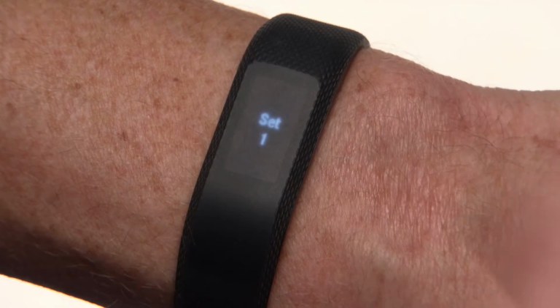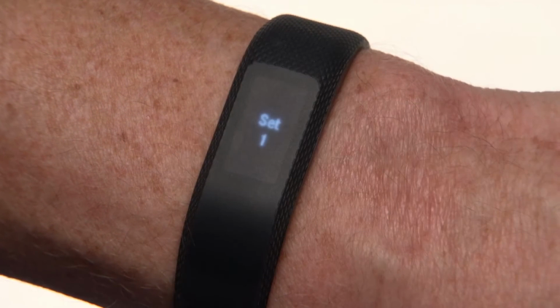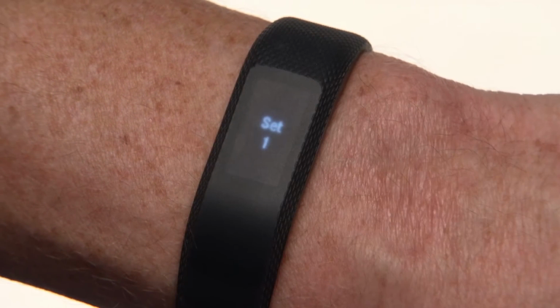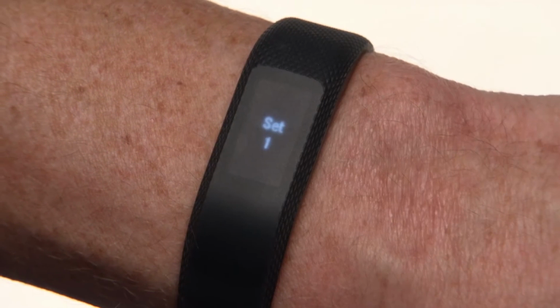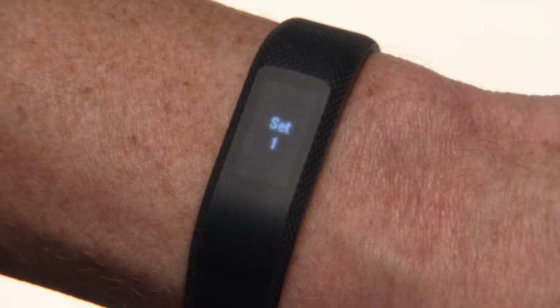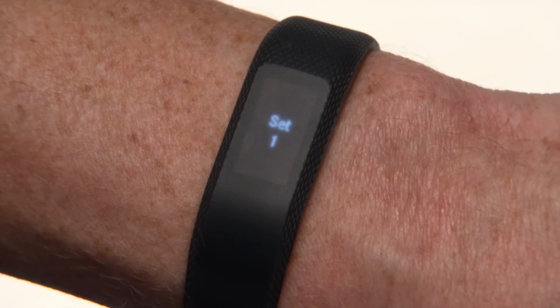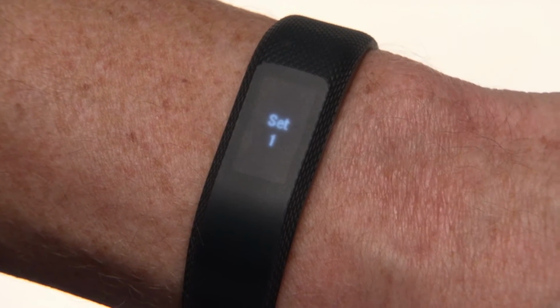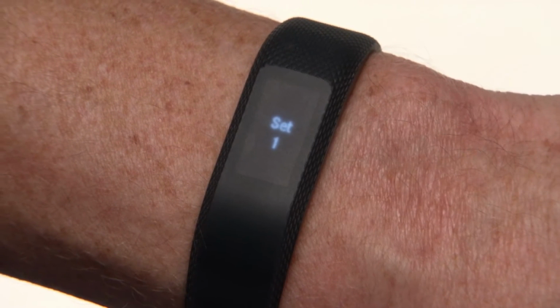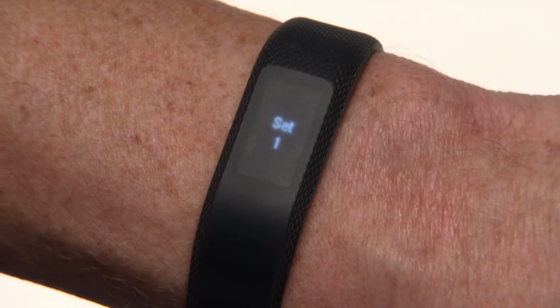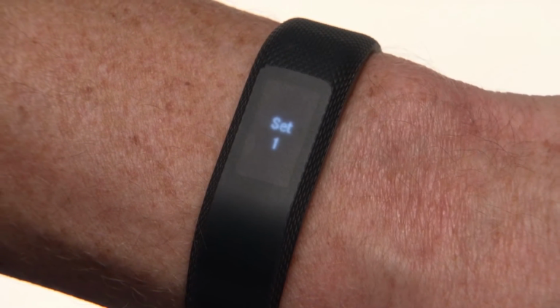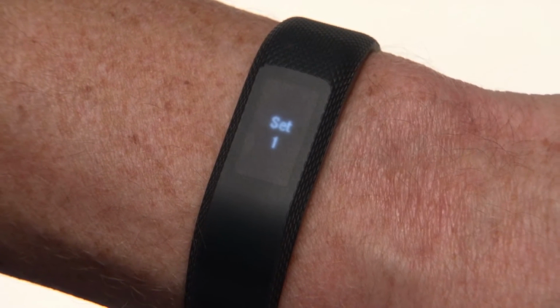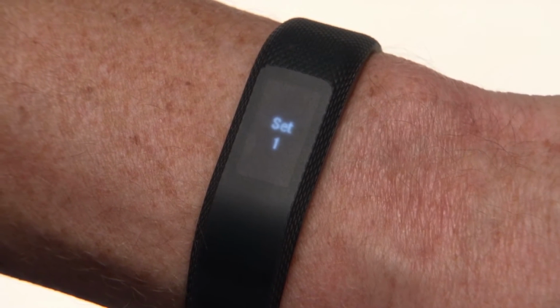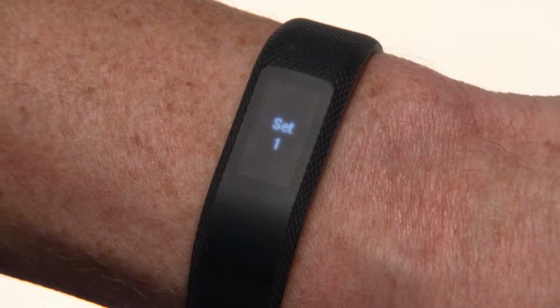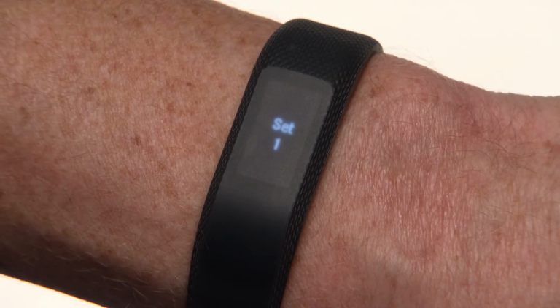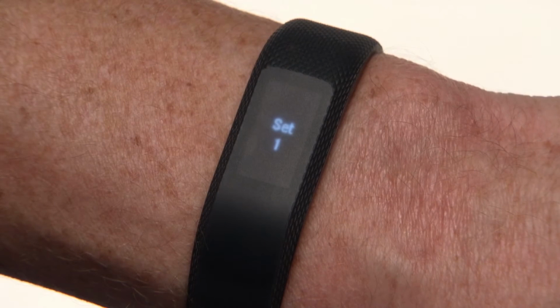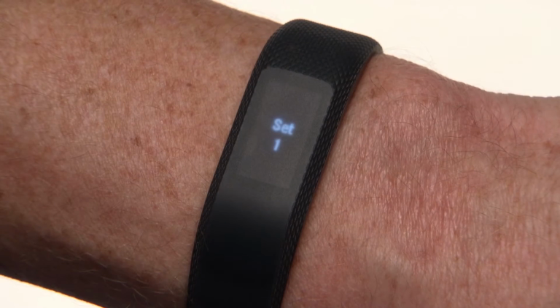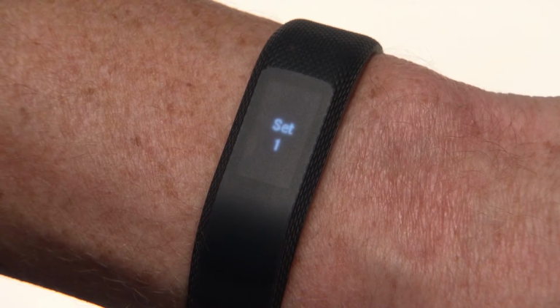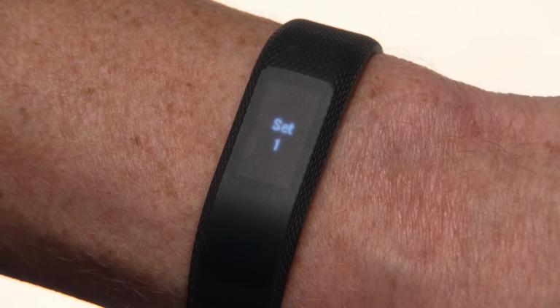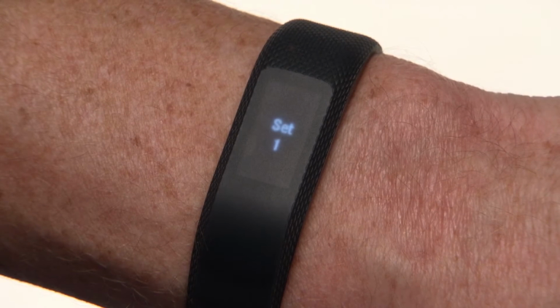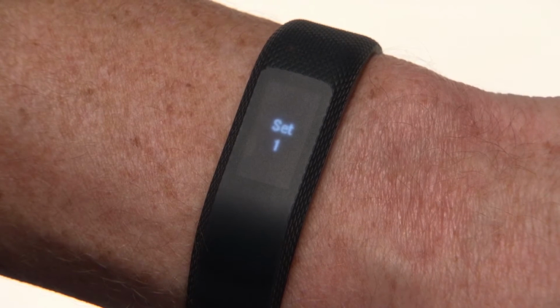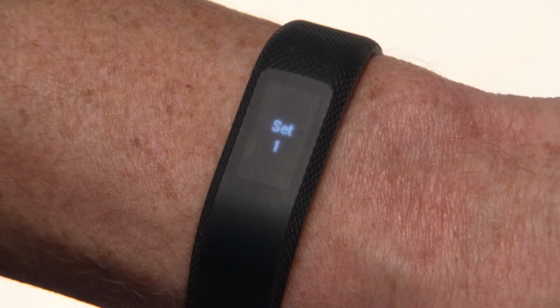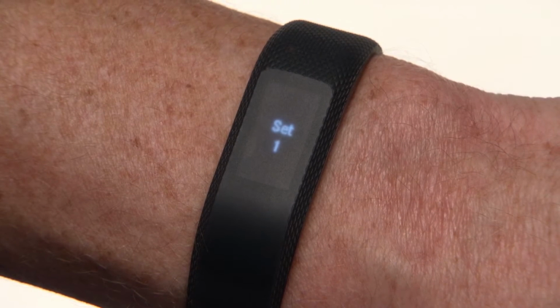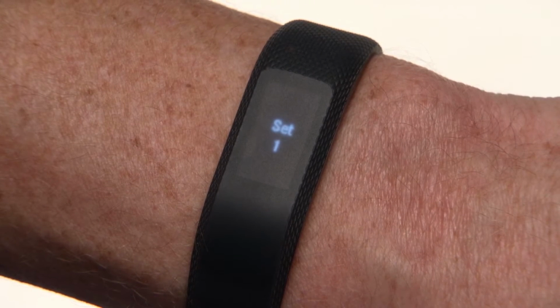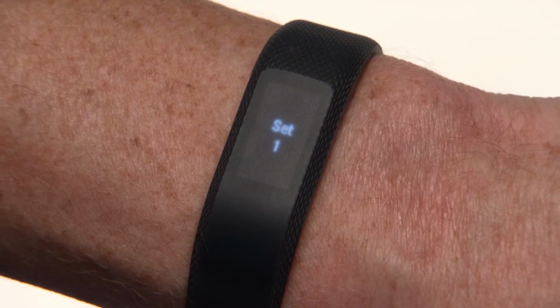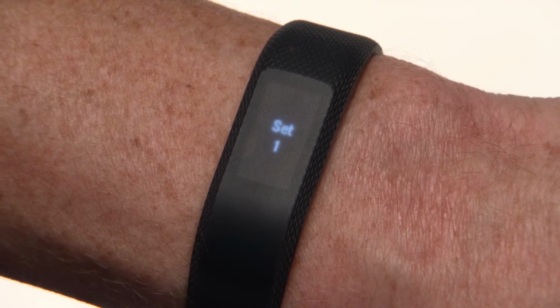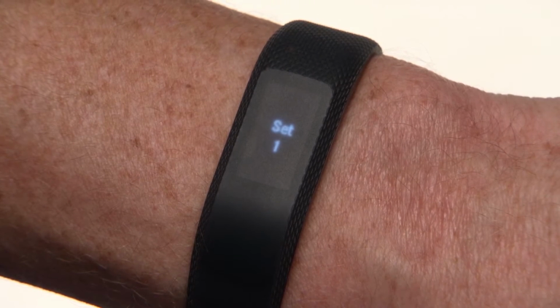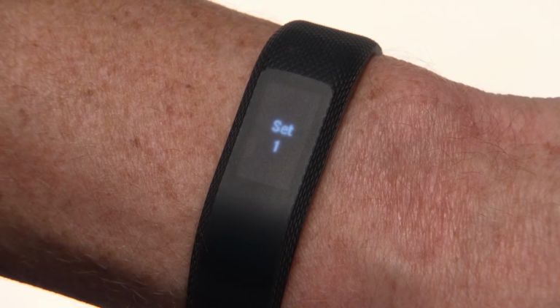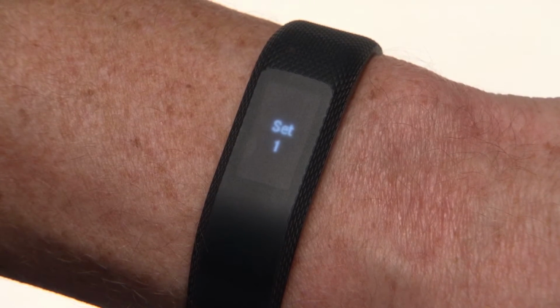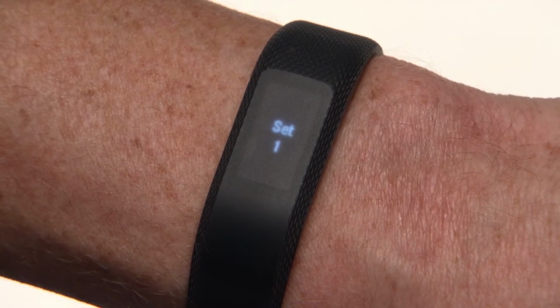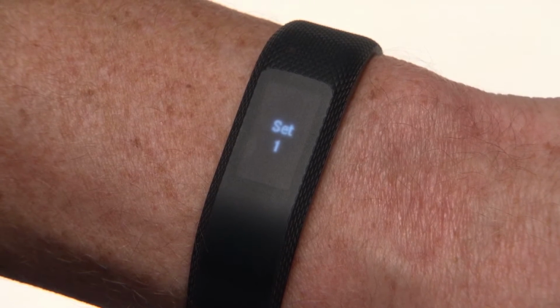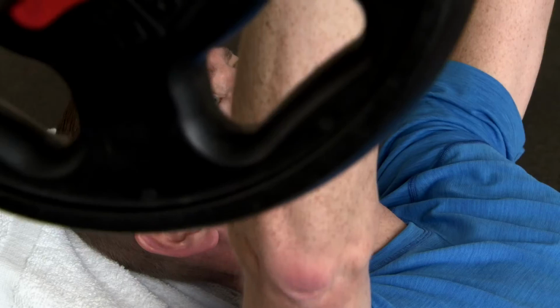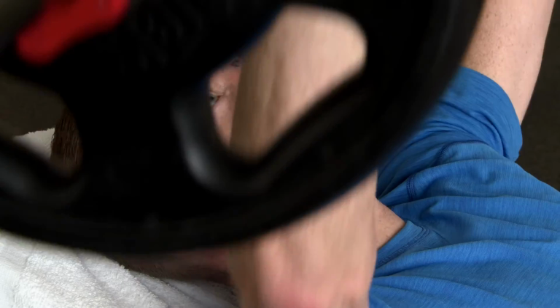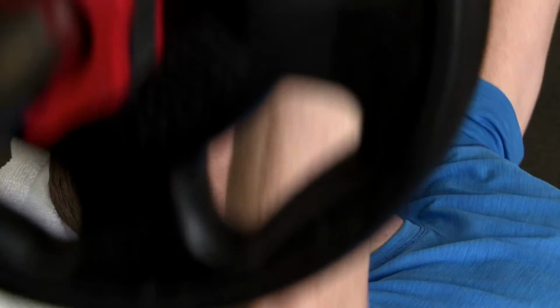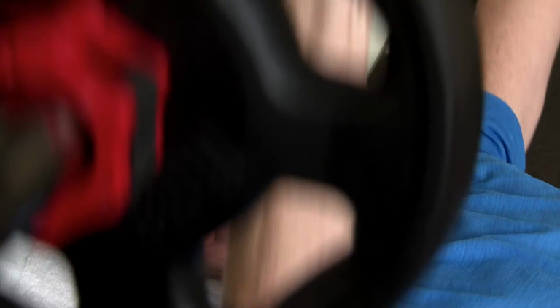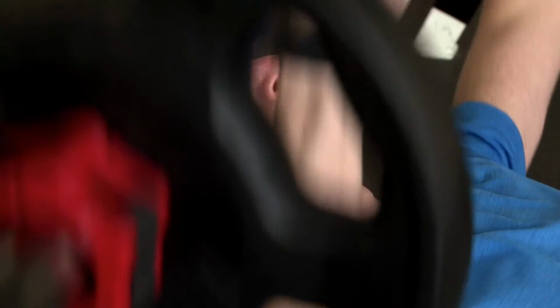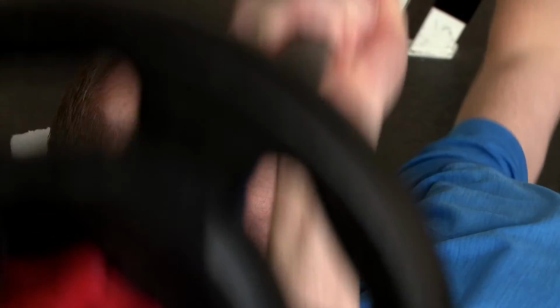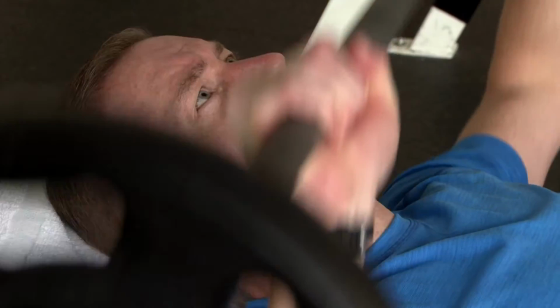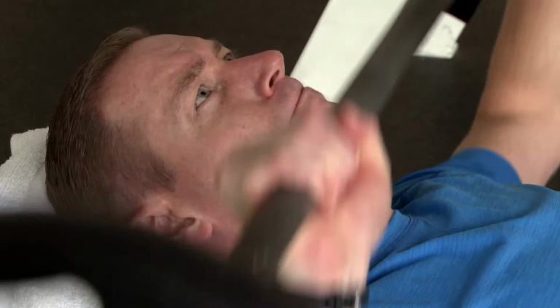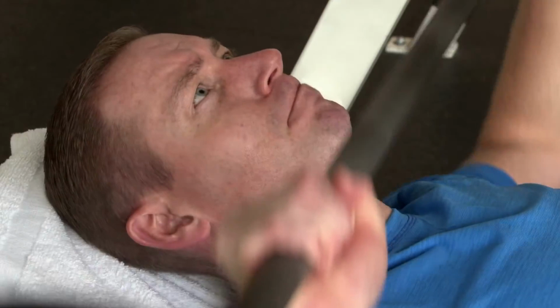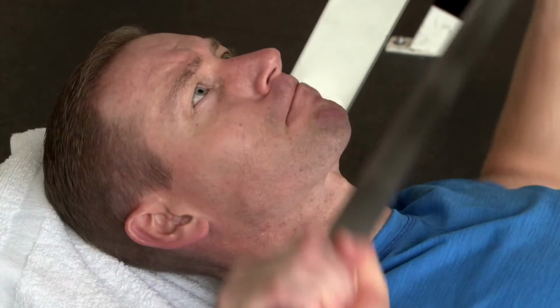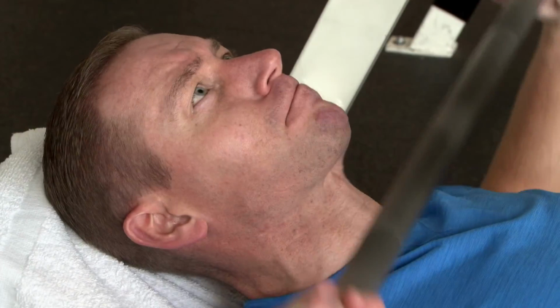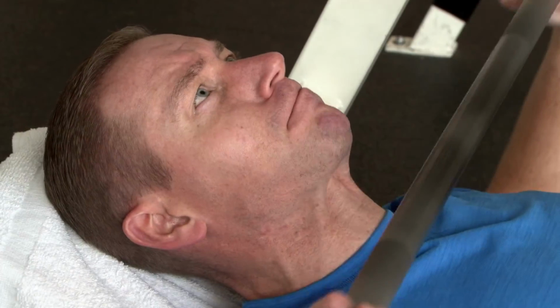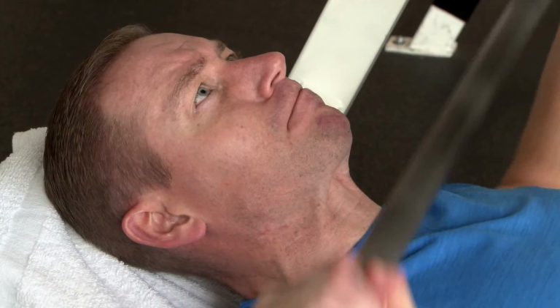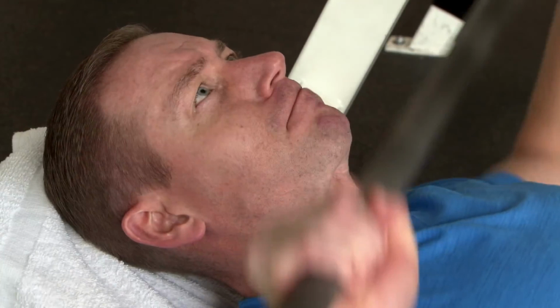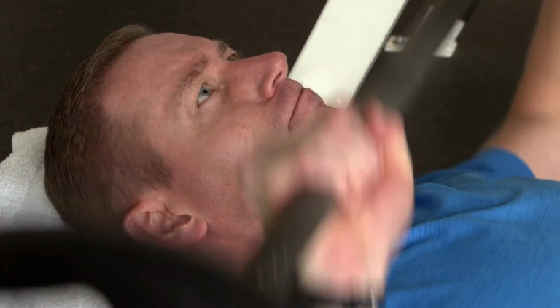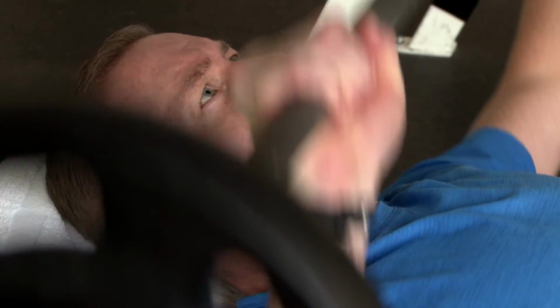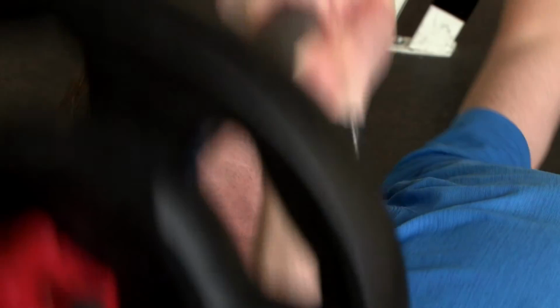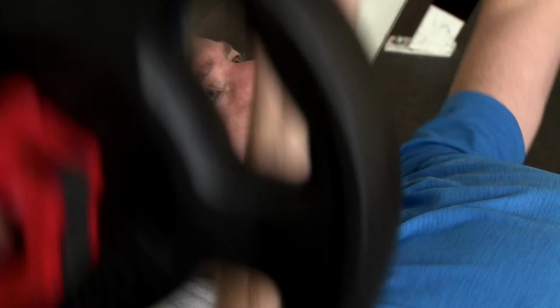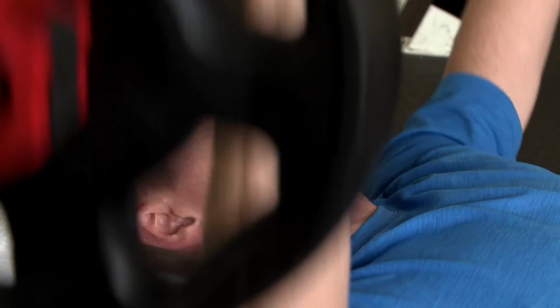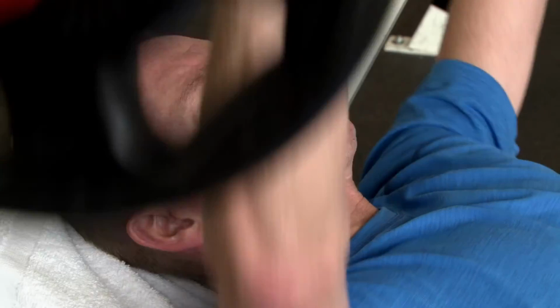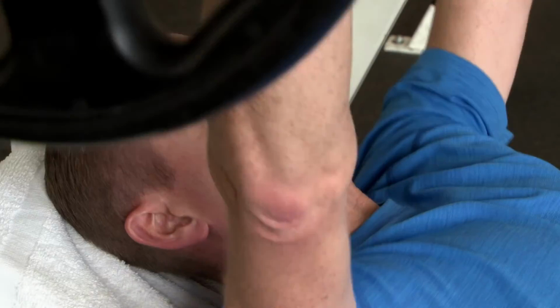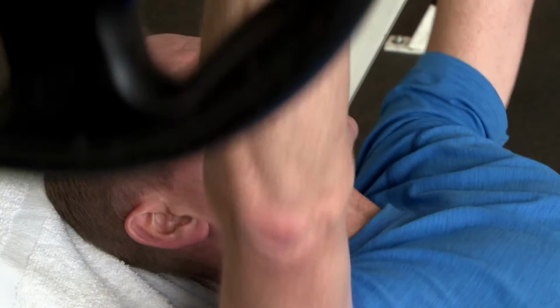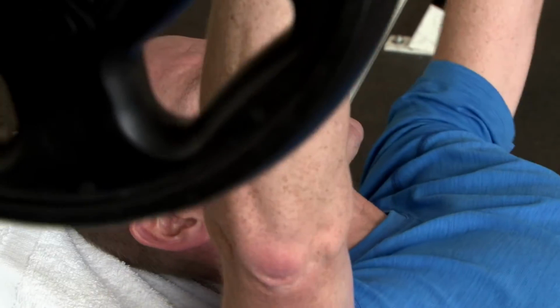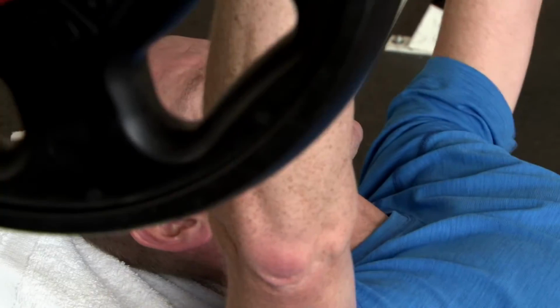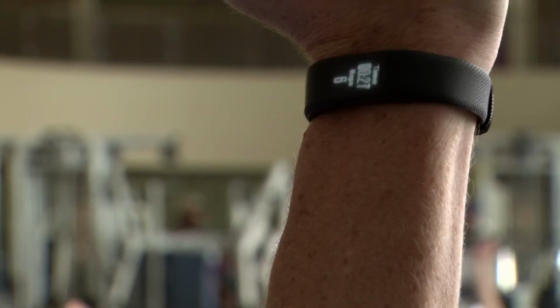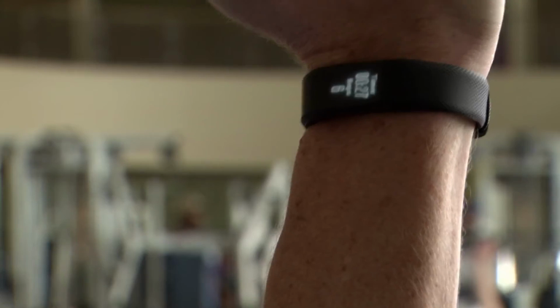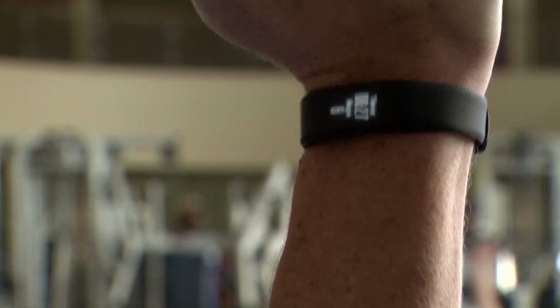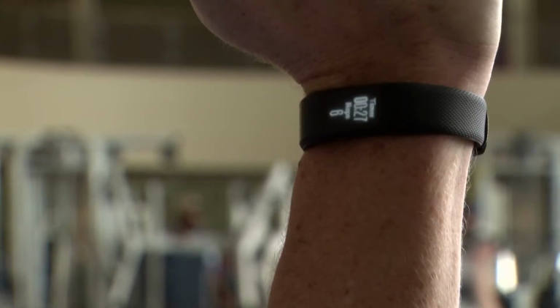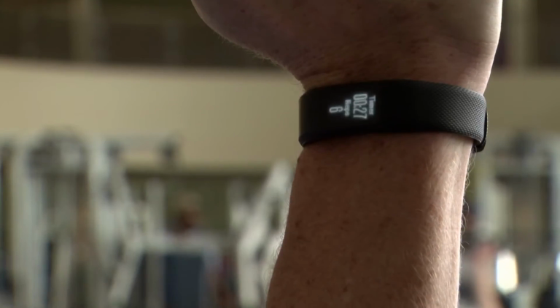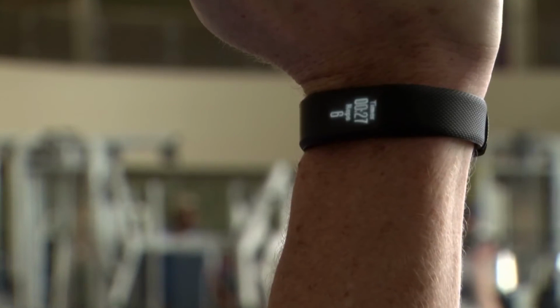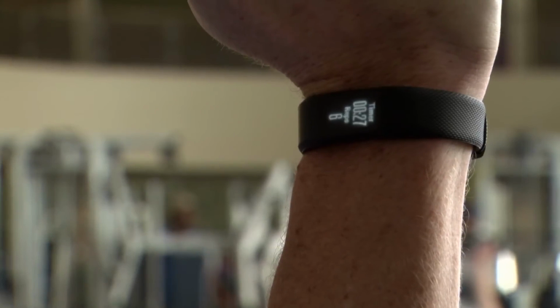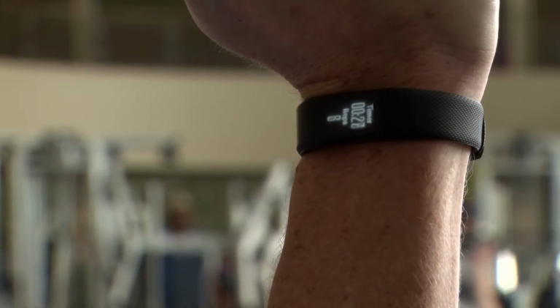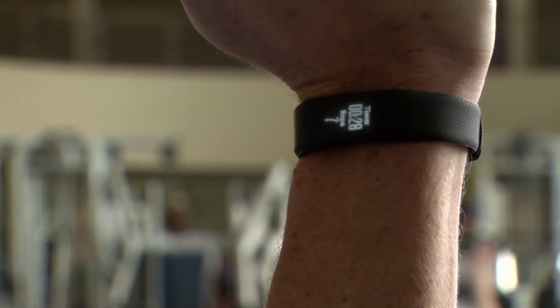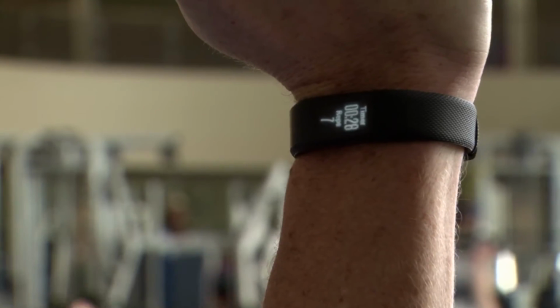When you're ready to start your first set, tap twice. Now you can begin curling, pushing, or crunching. As you go, the reps you do will be counted on the device screen.